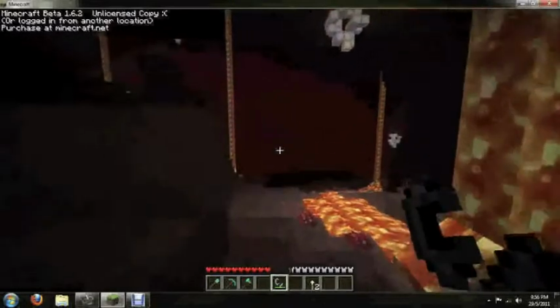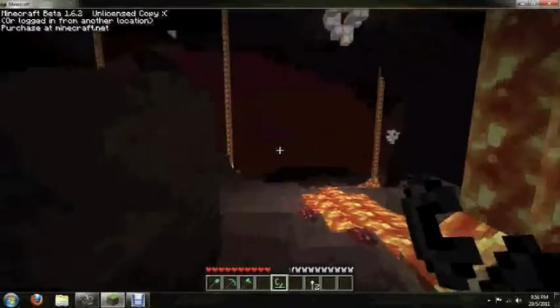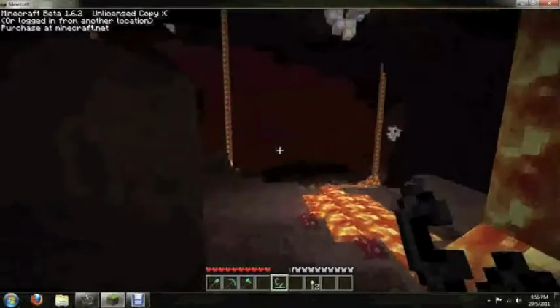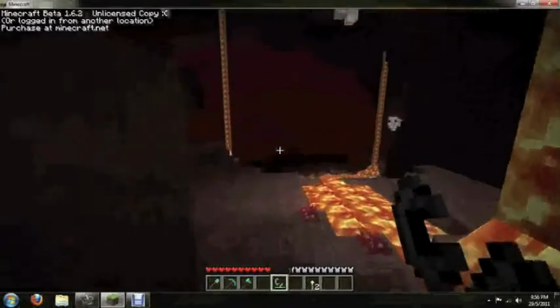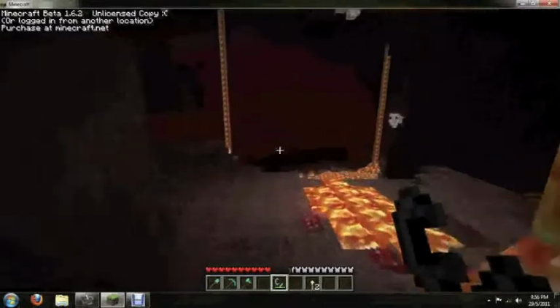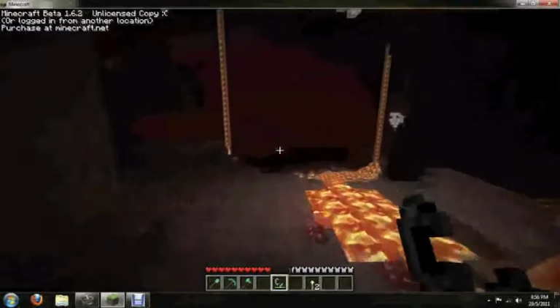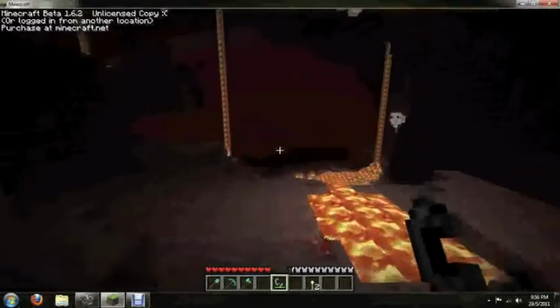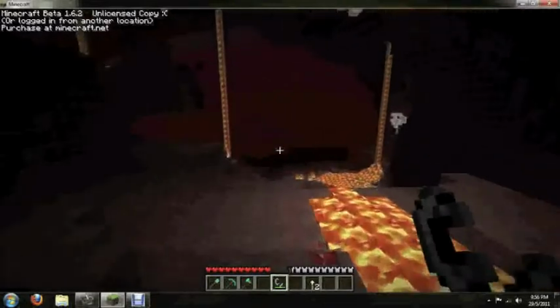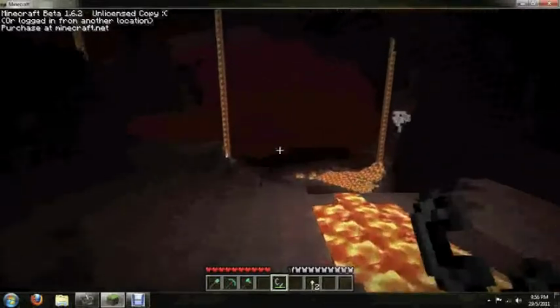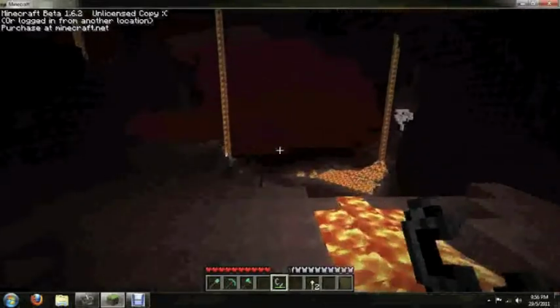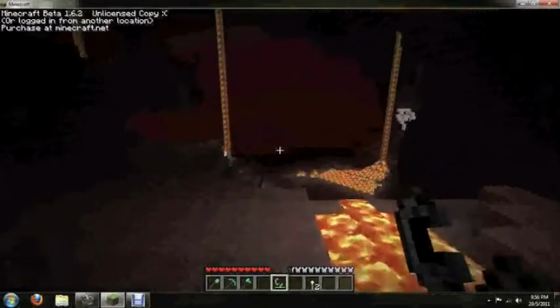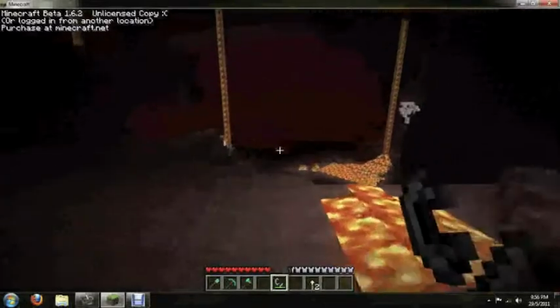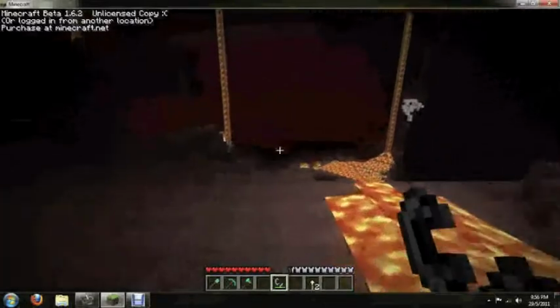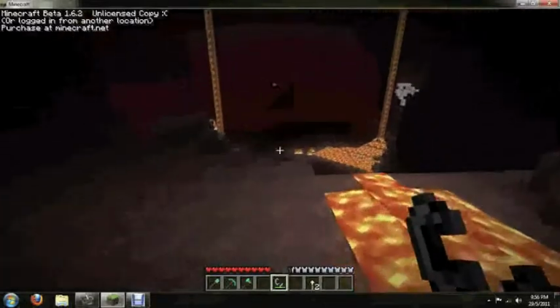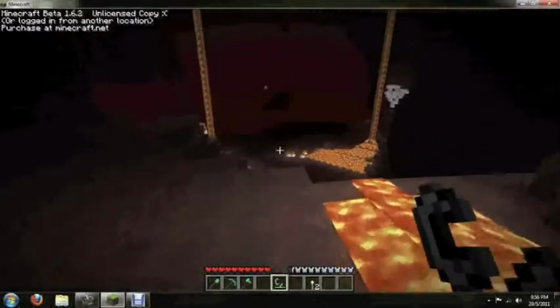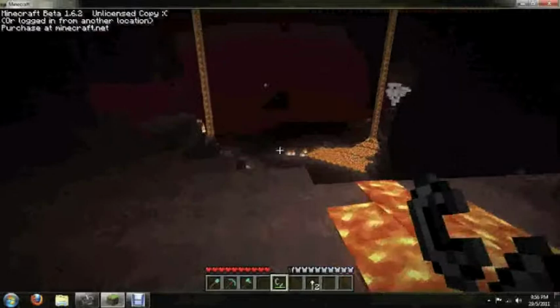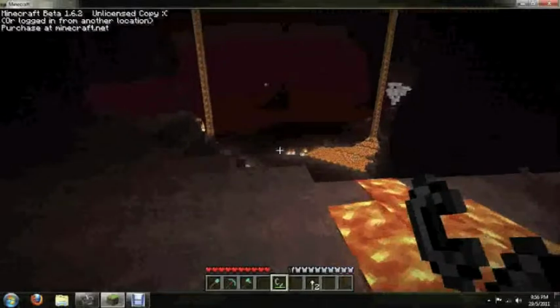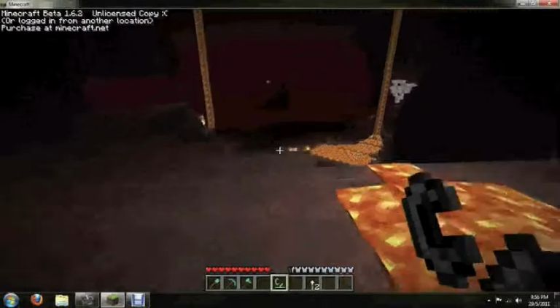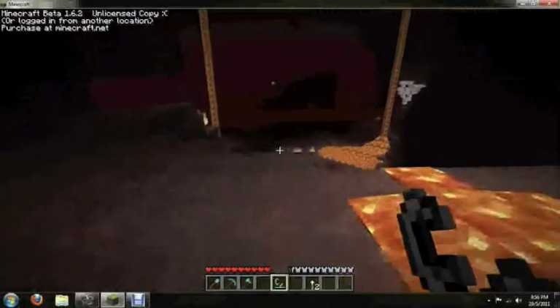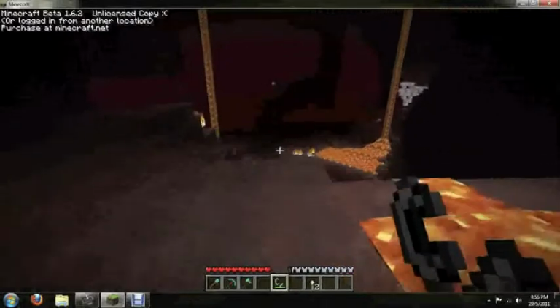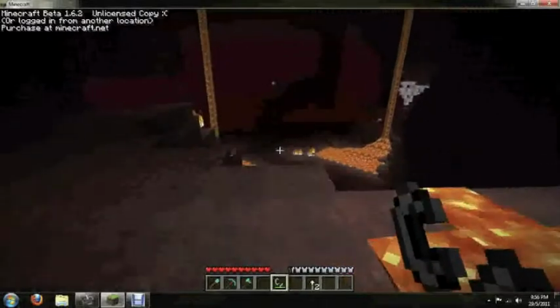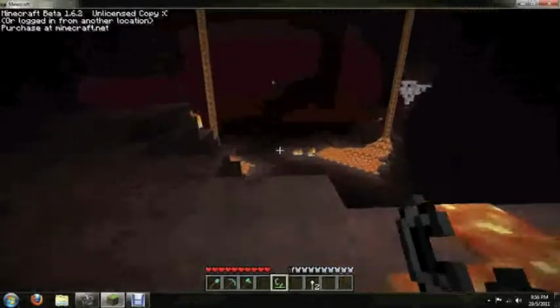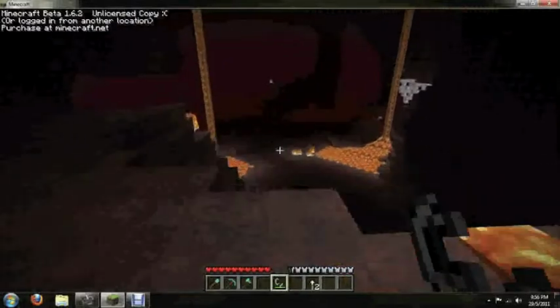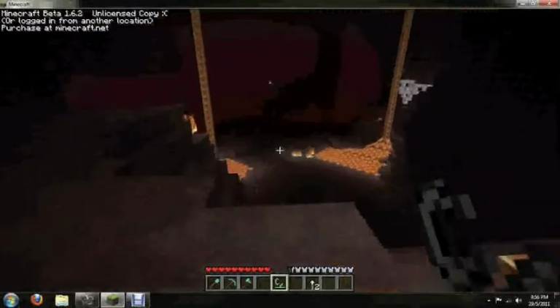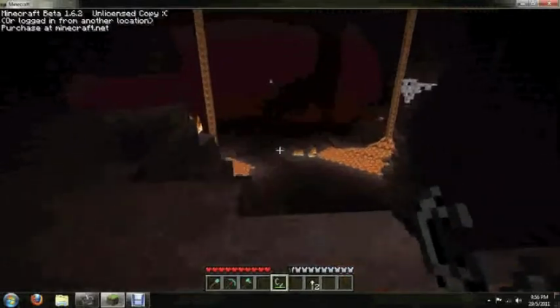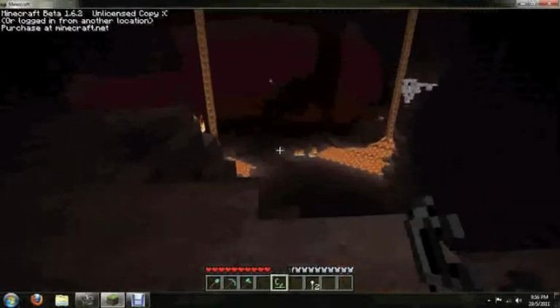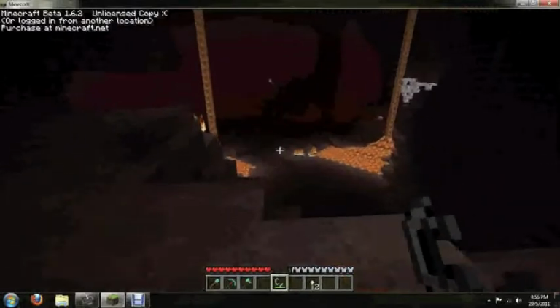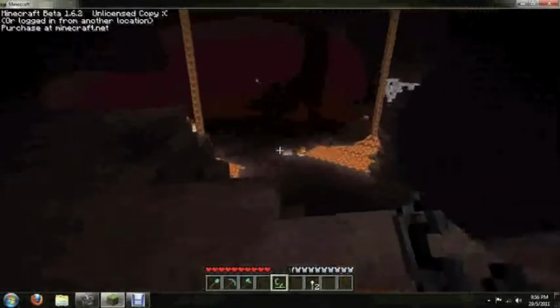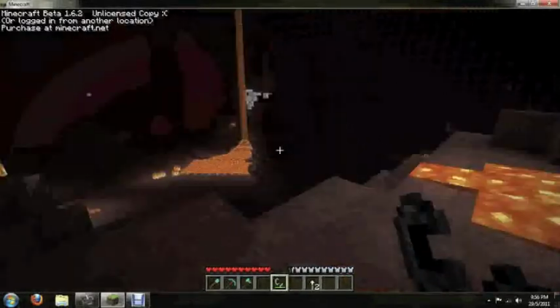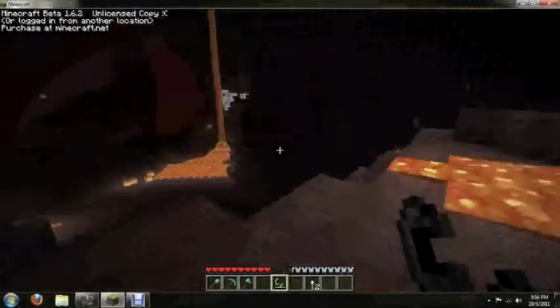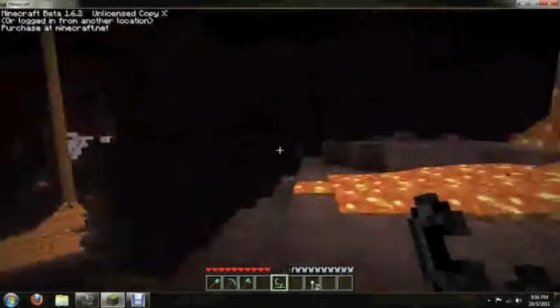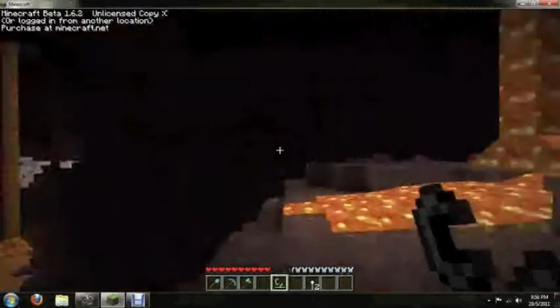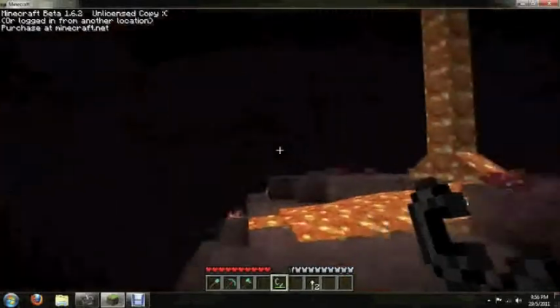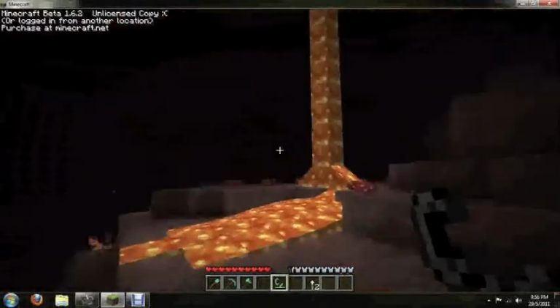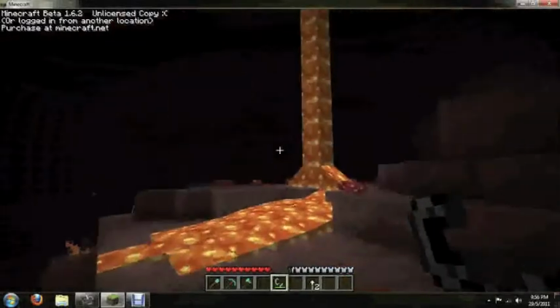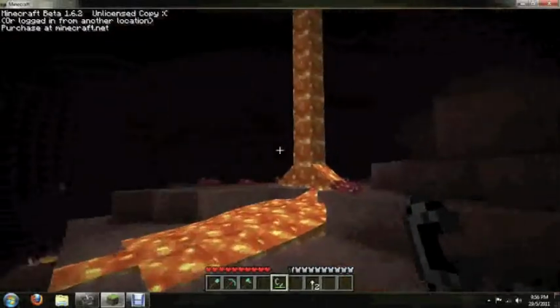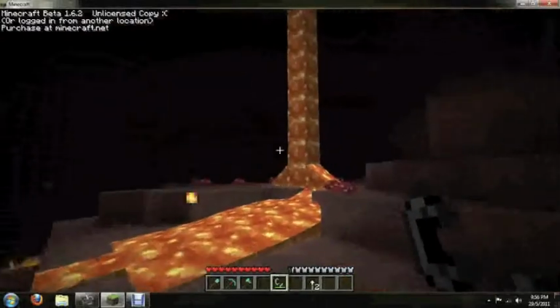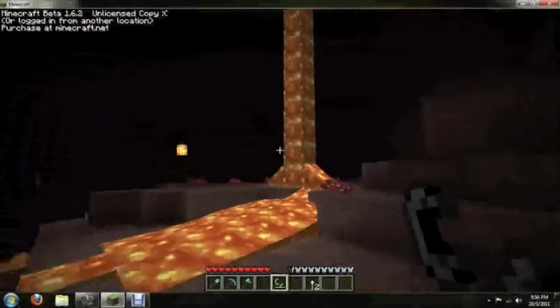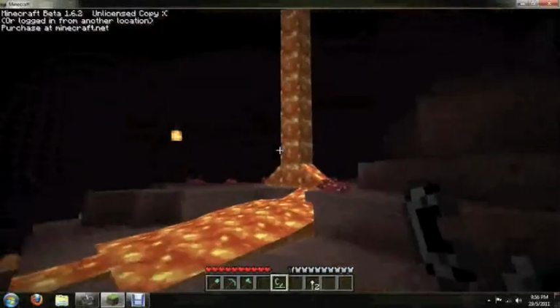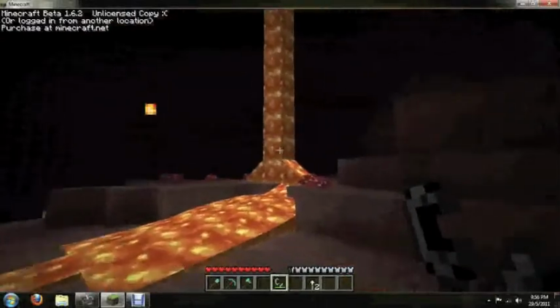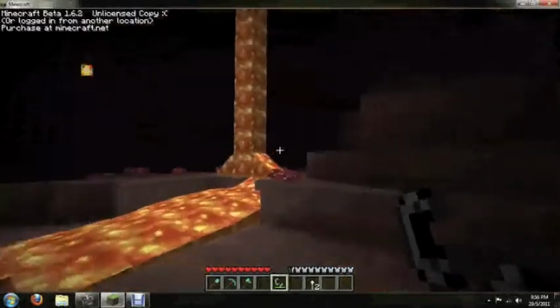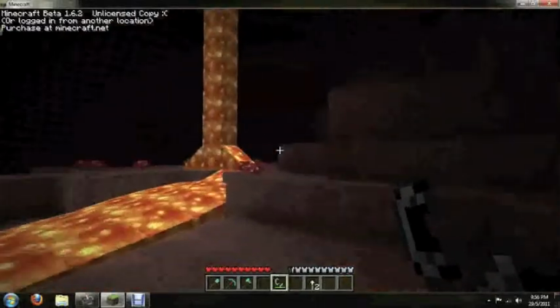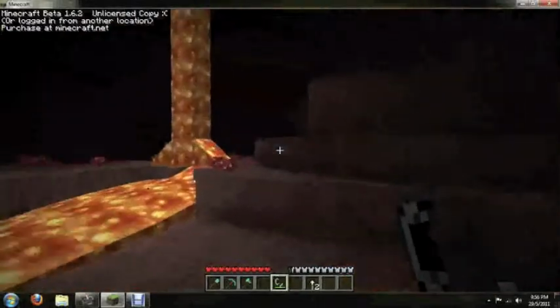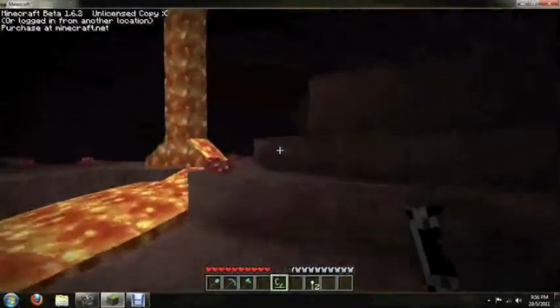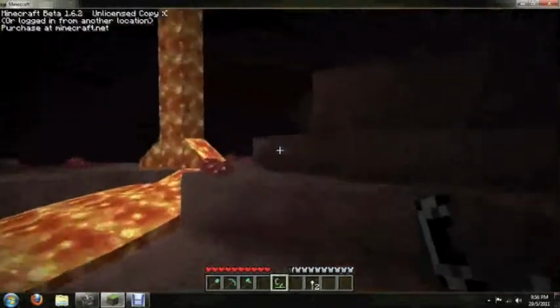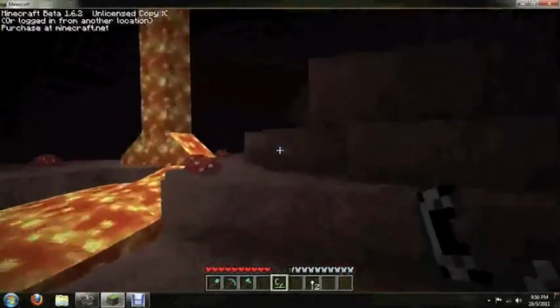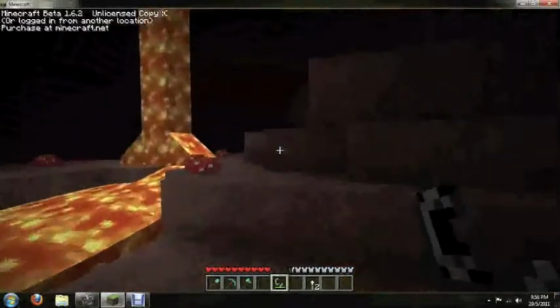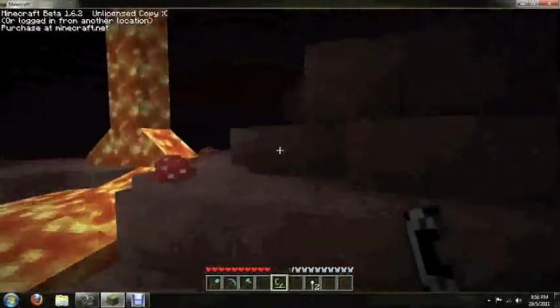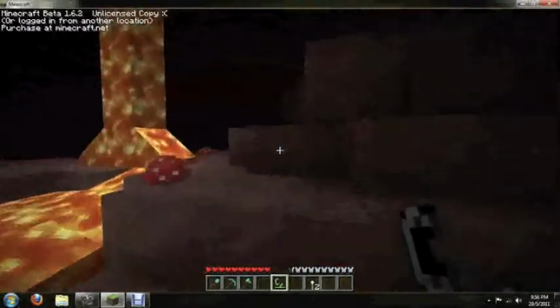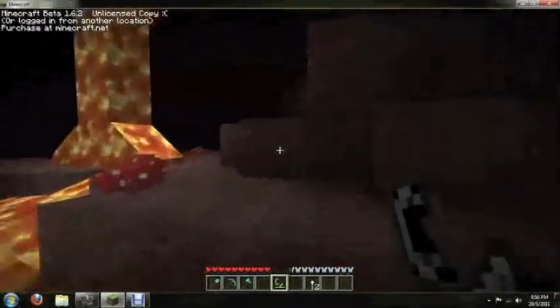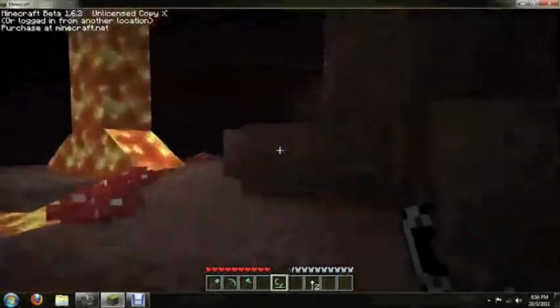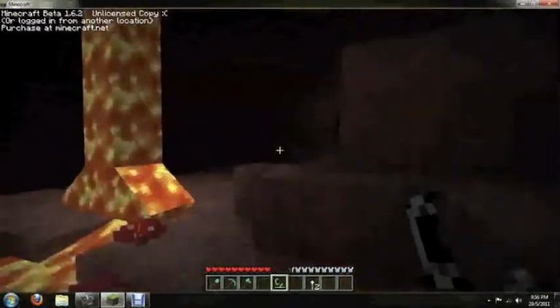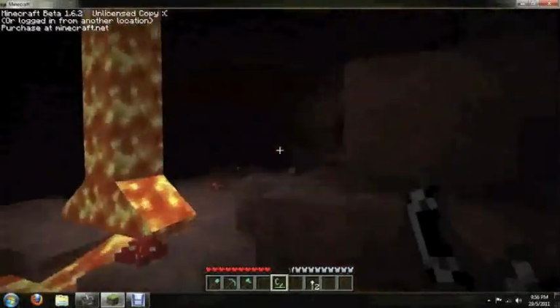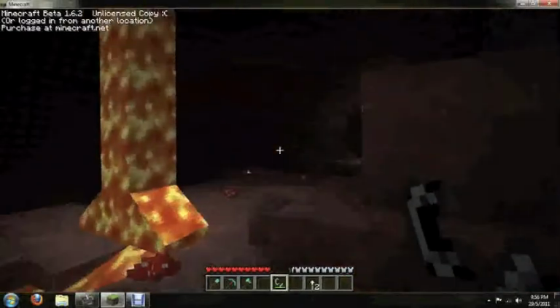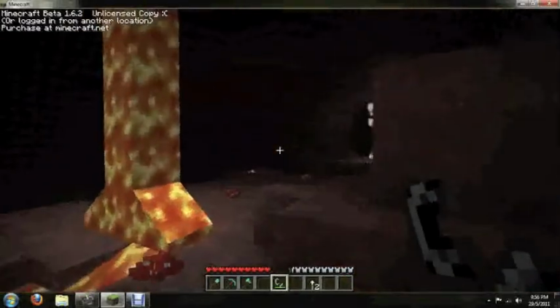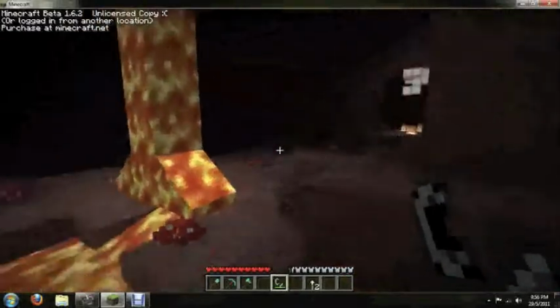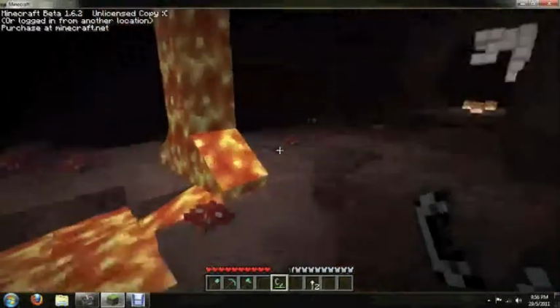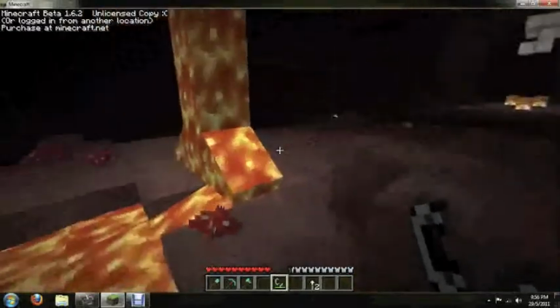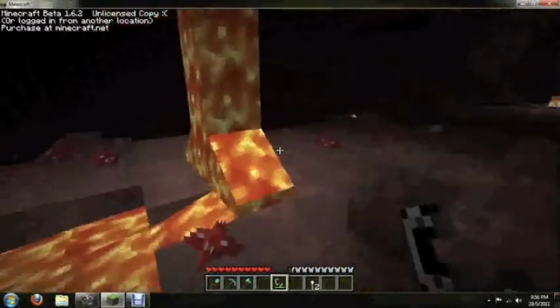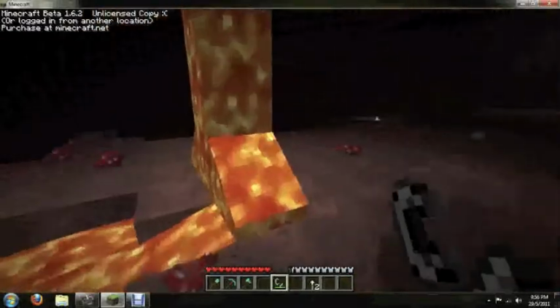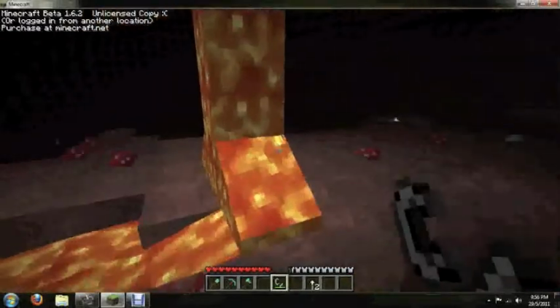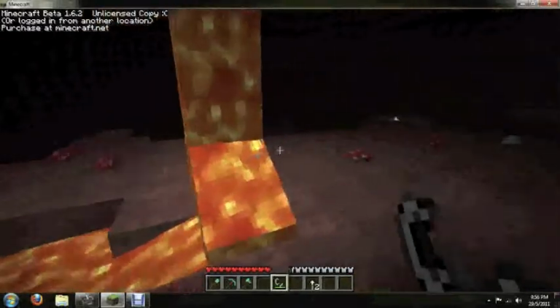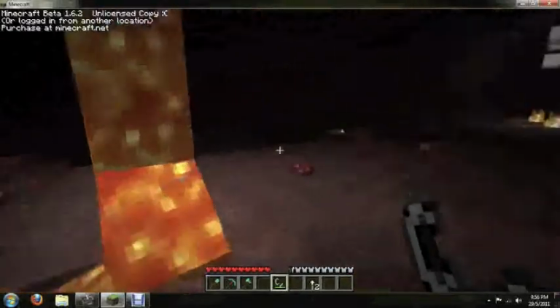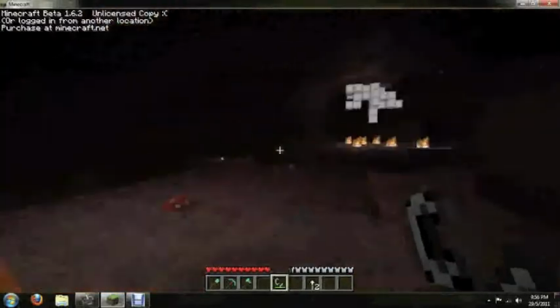If you fill your workbench with that glowstone powder you'll make a glowstone block — pretty useful as a light source, like a torch.